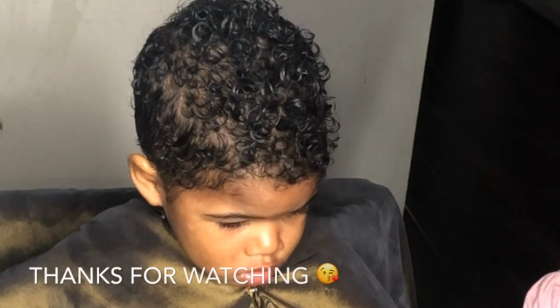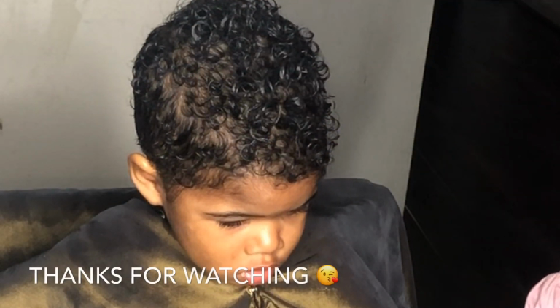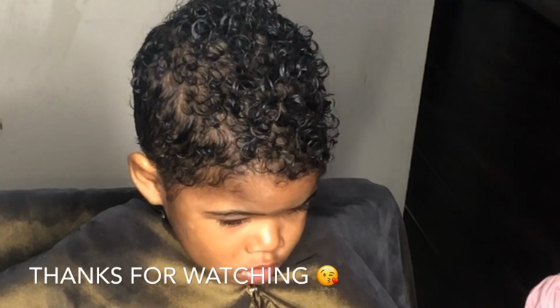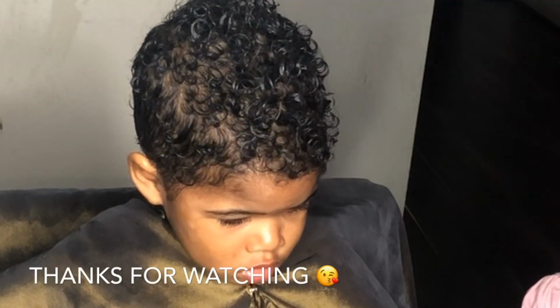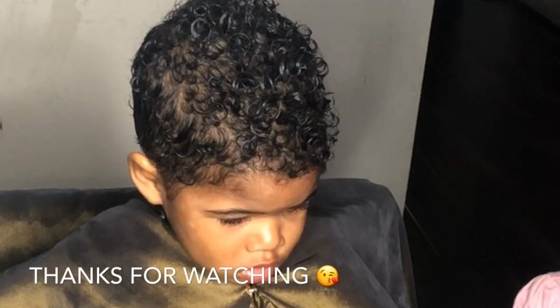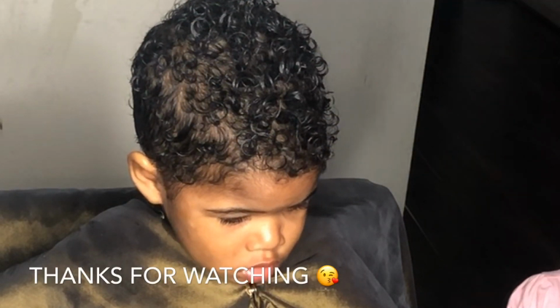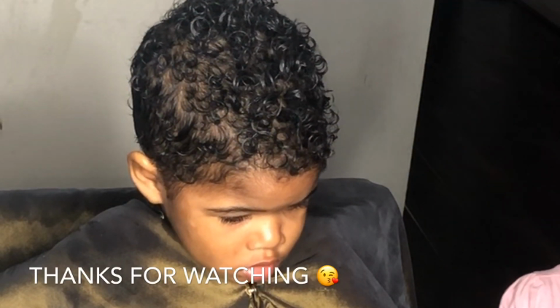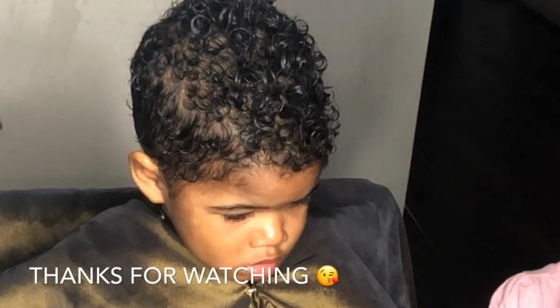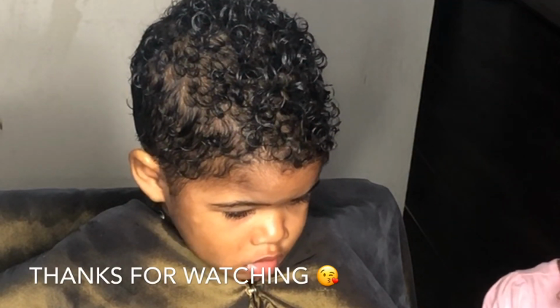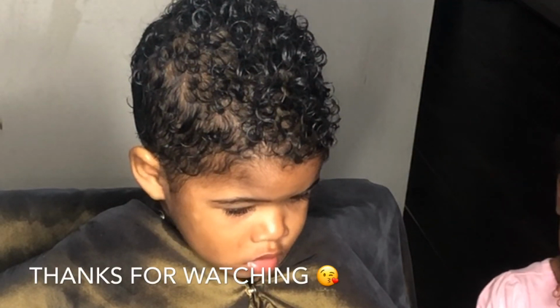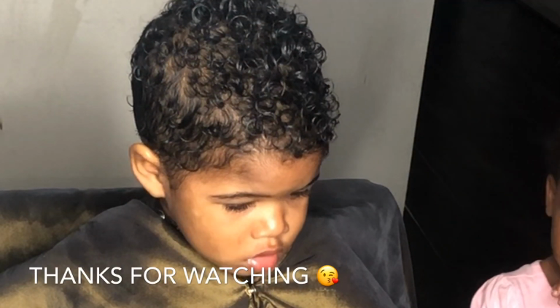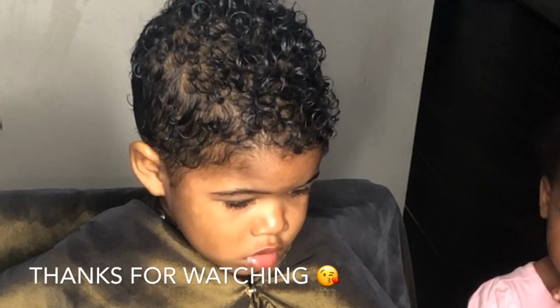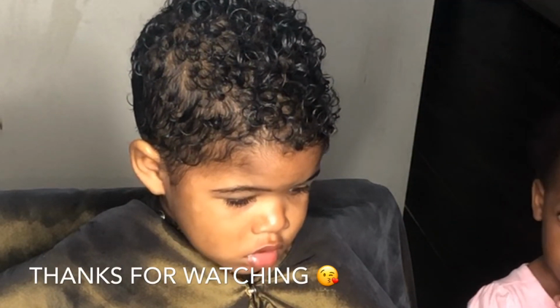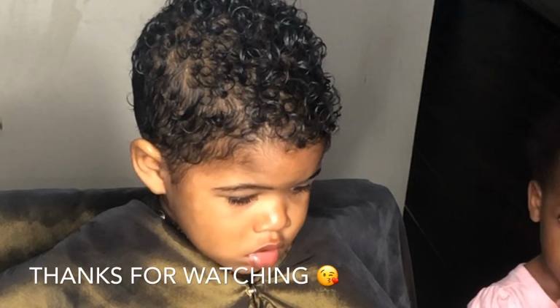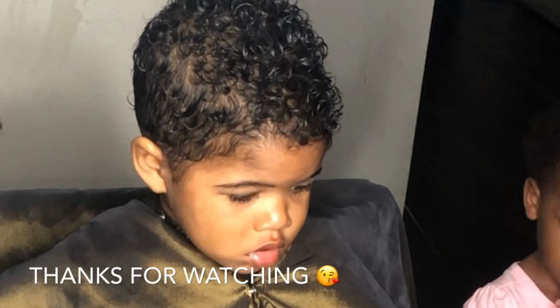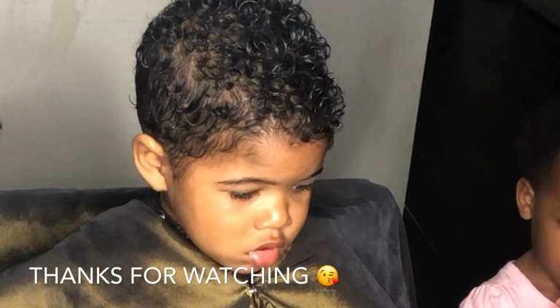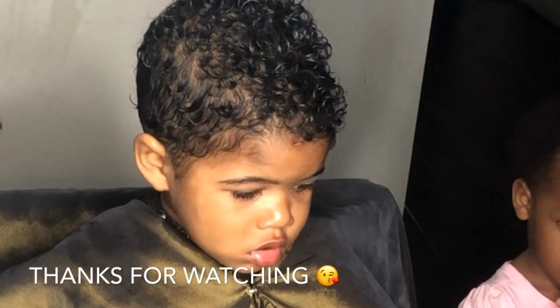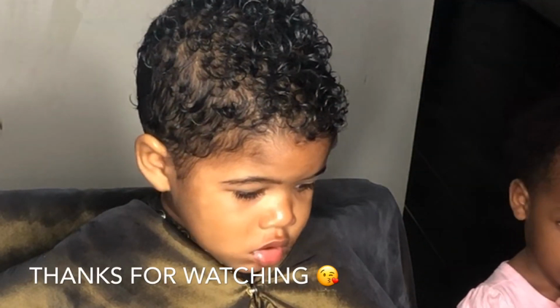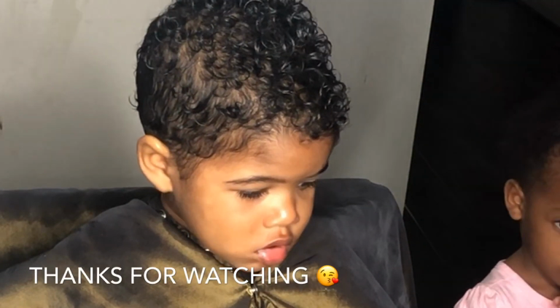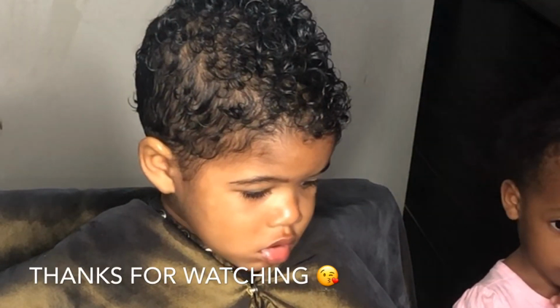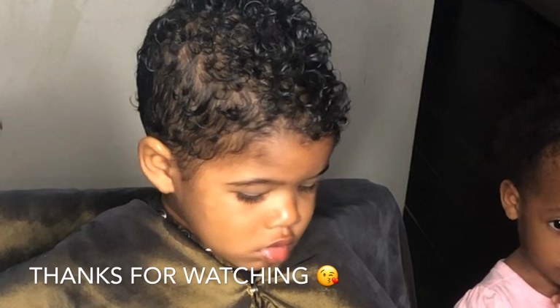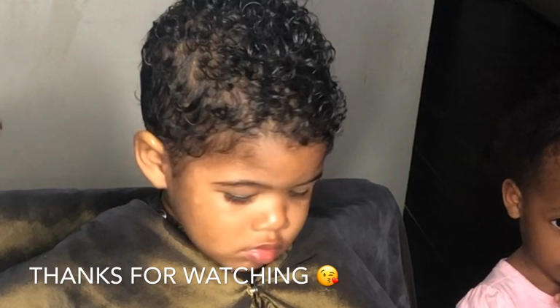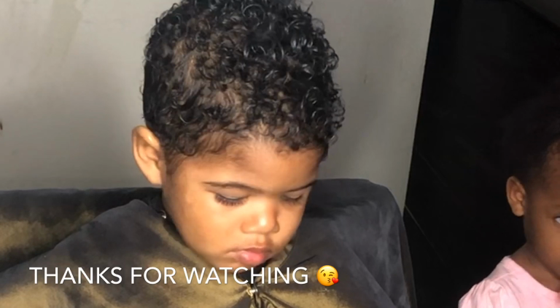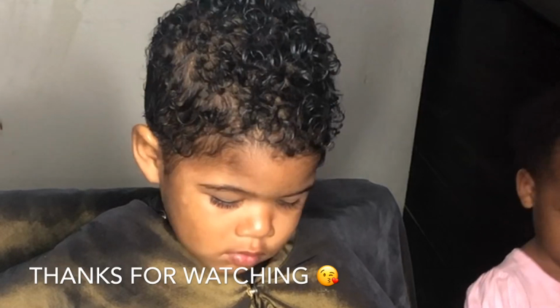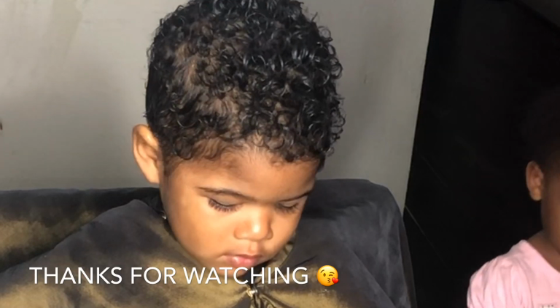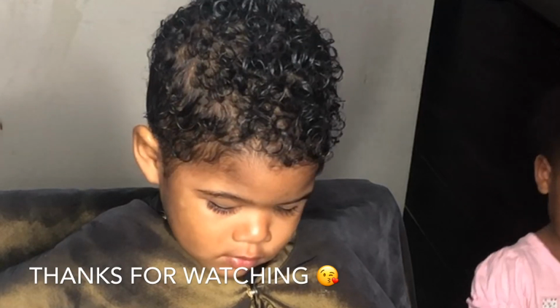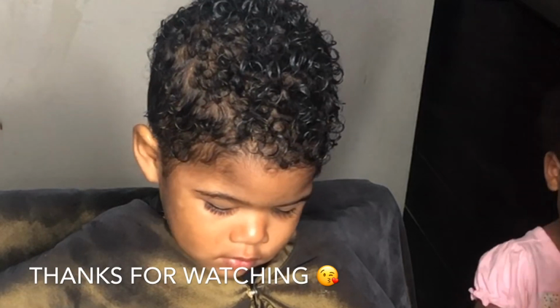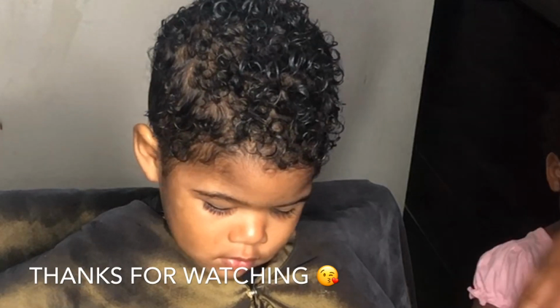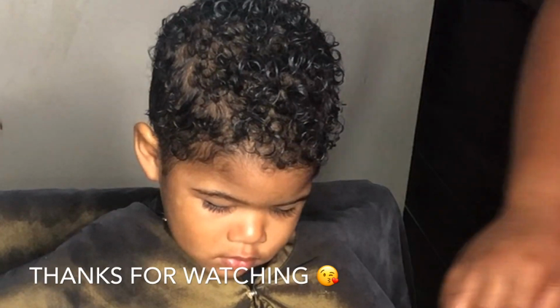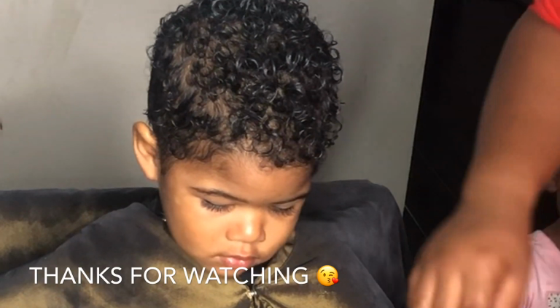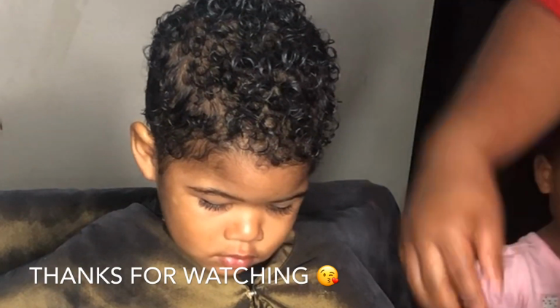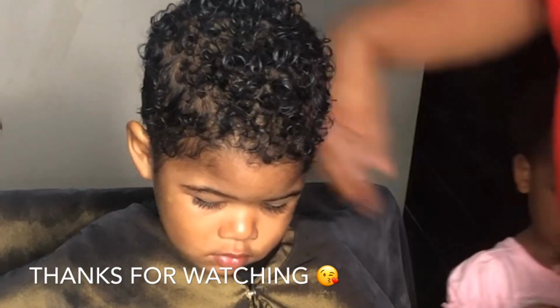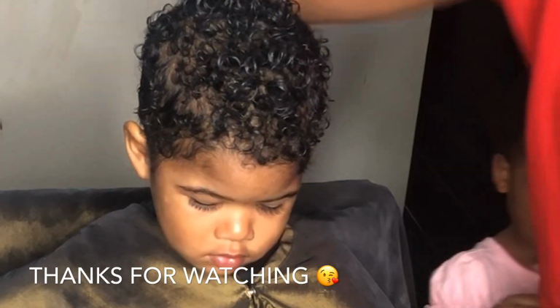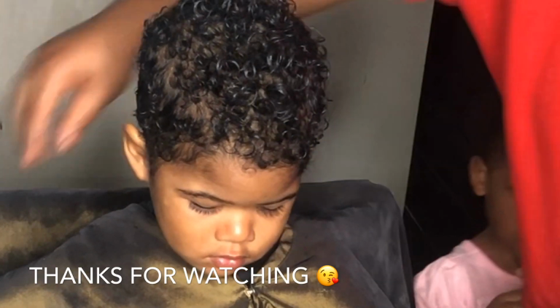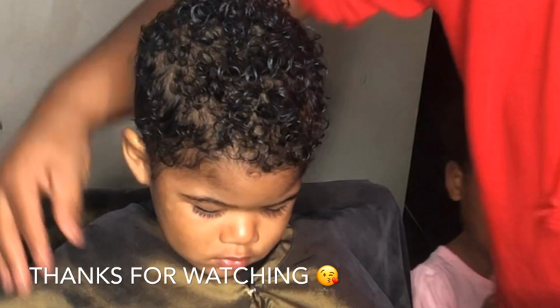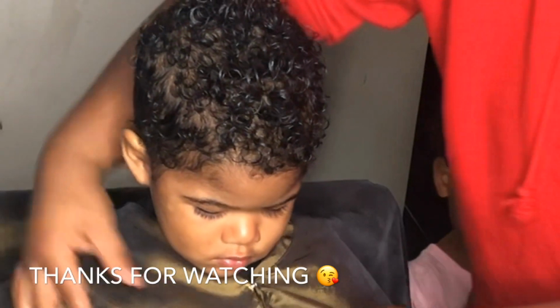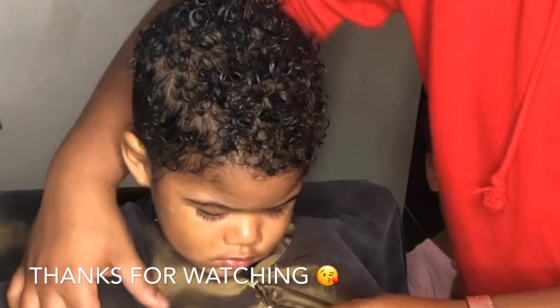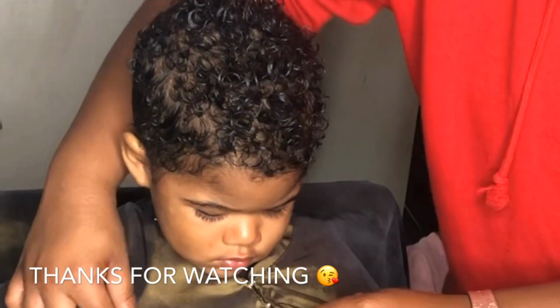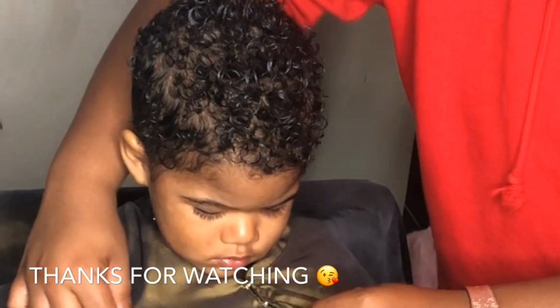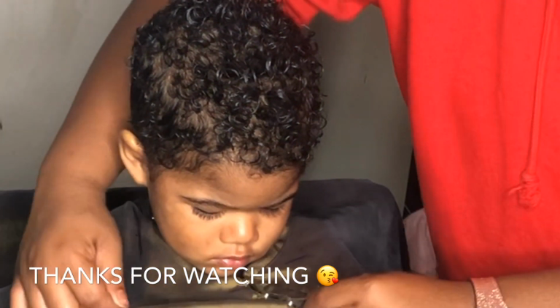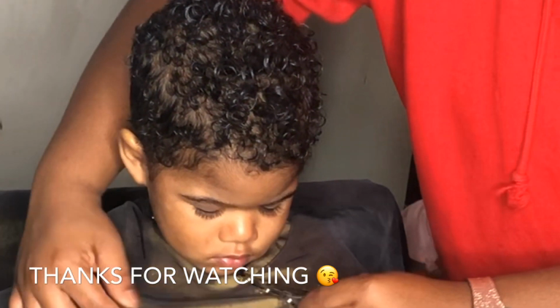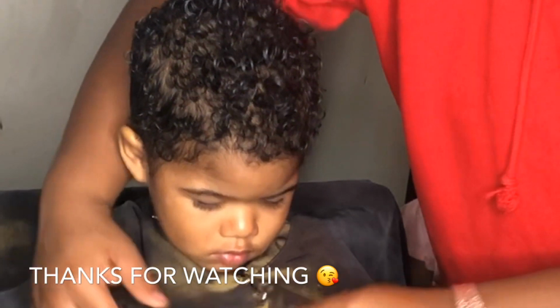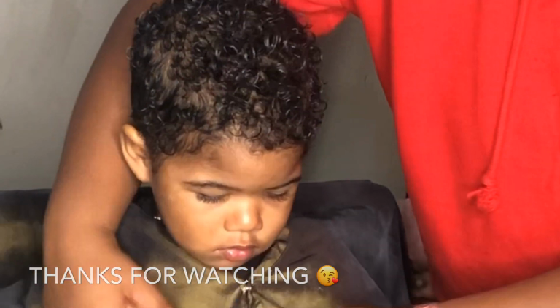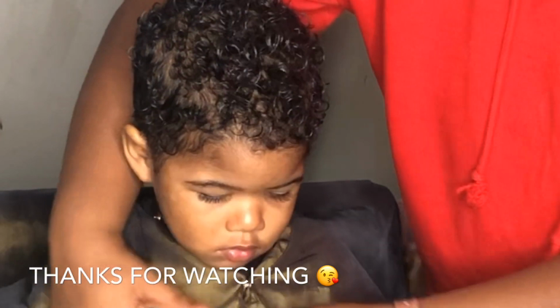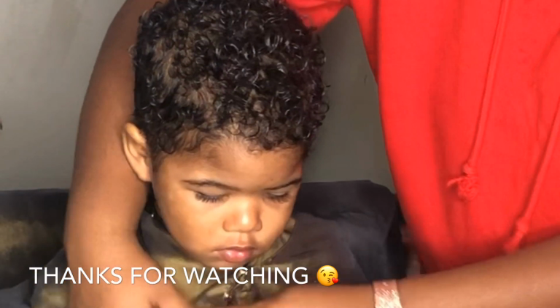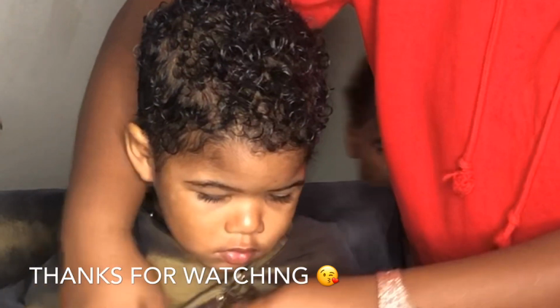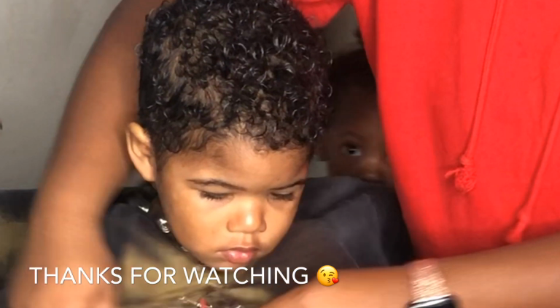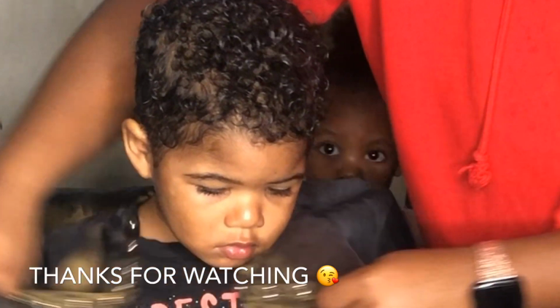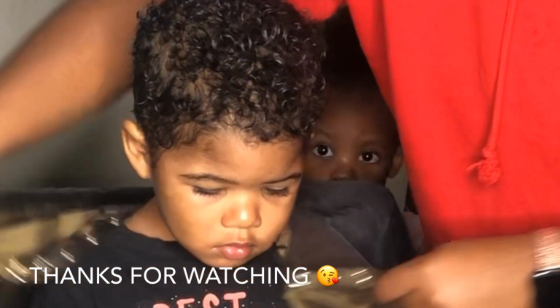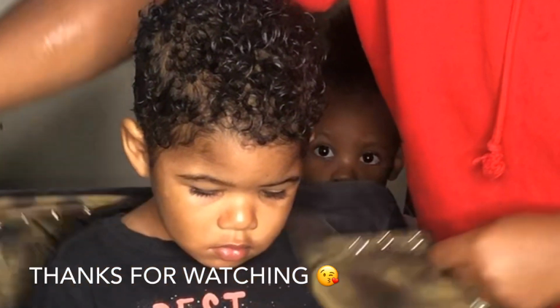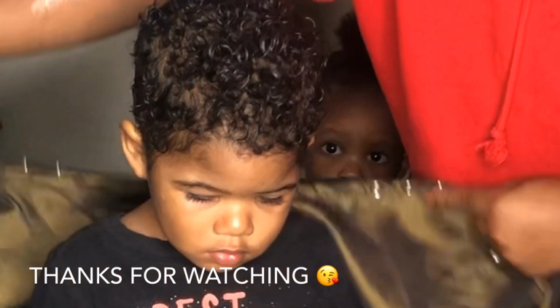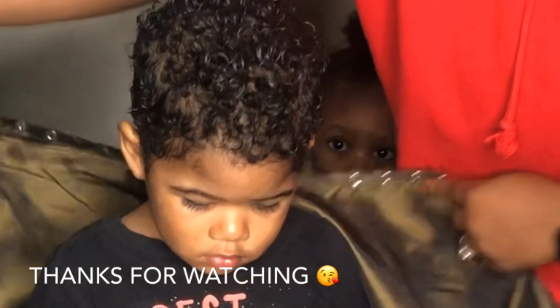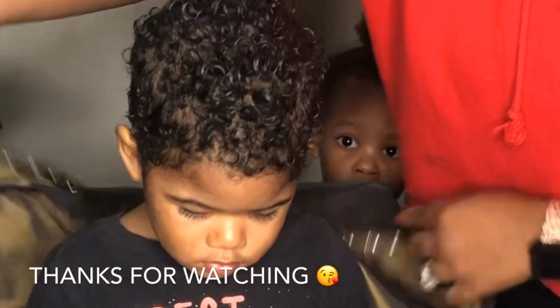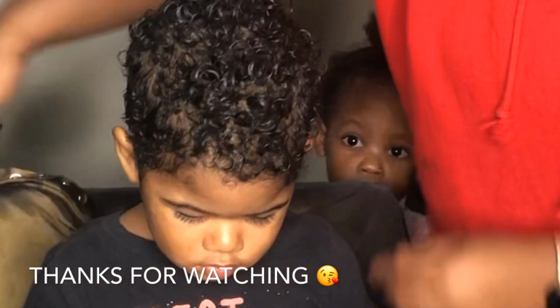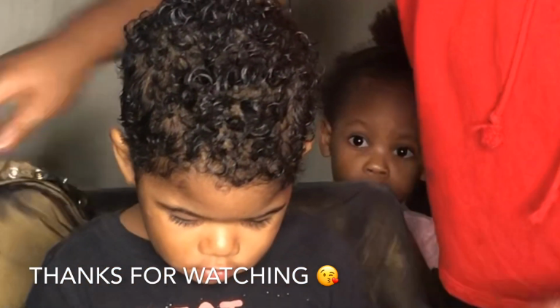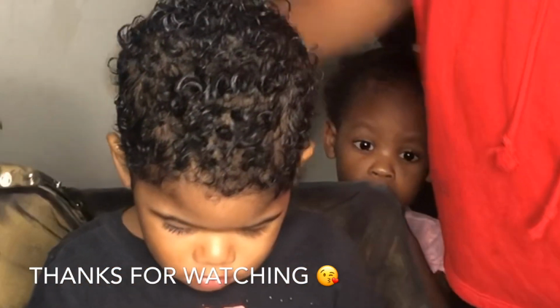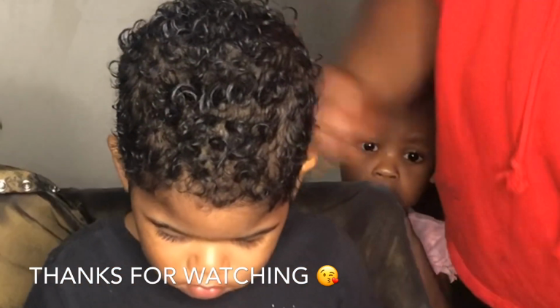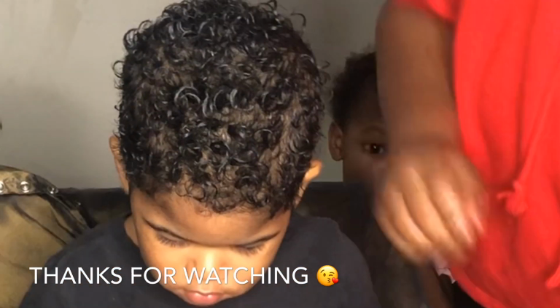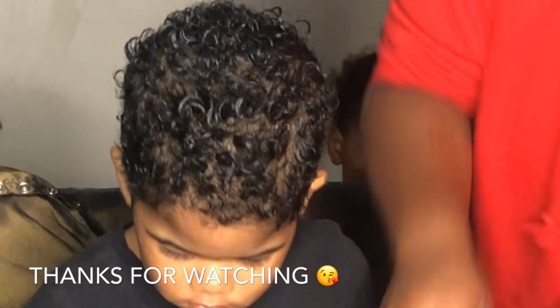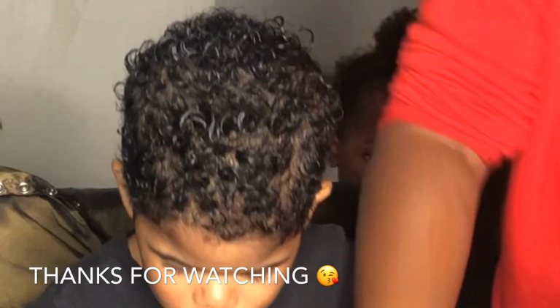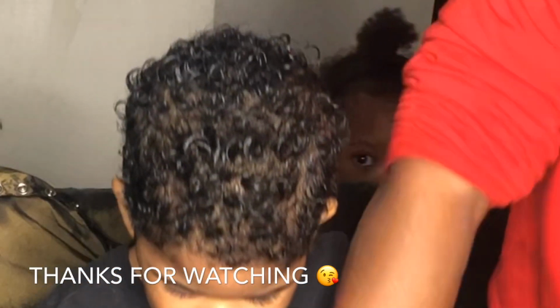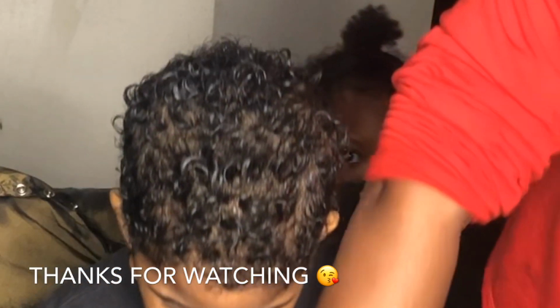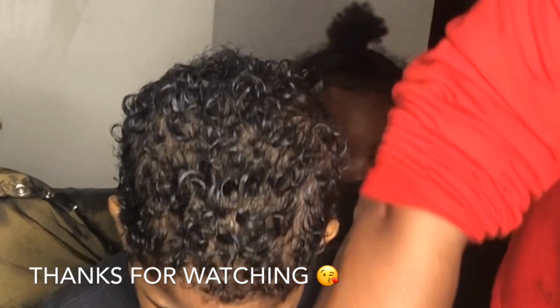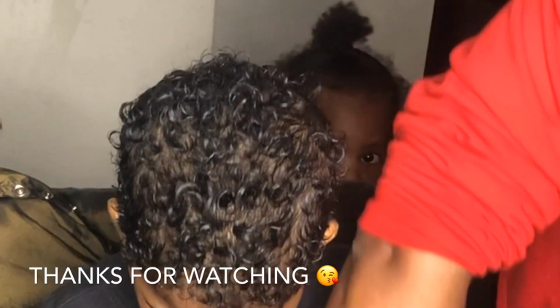Oh, look at you — you look good! Let me take you to go look at yourself. I've got to let you see how handsome you are, okay?